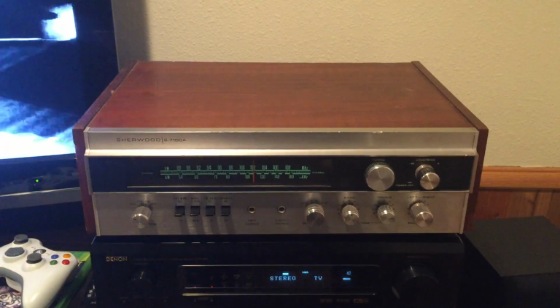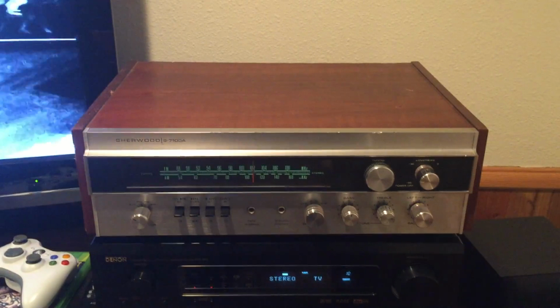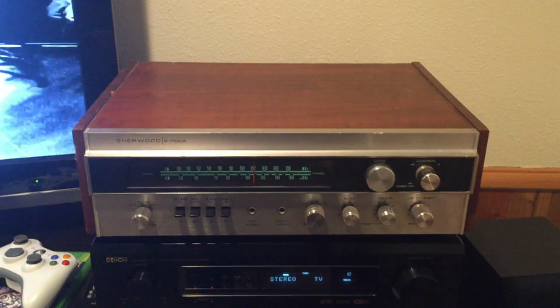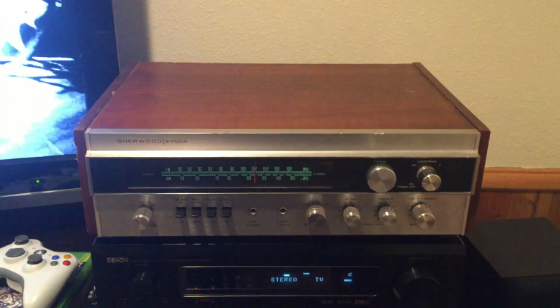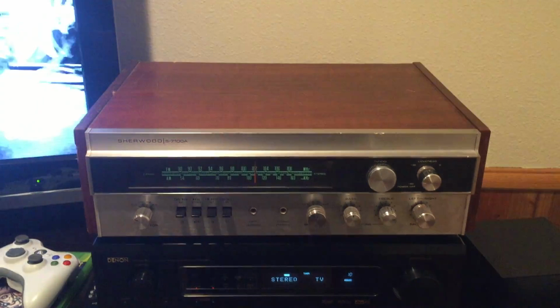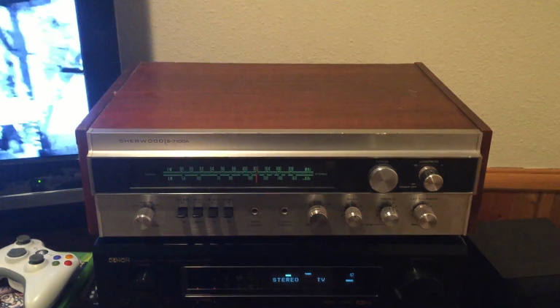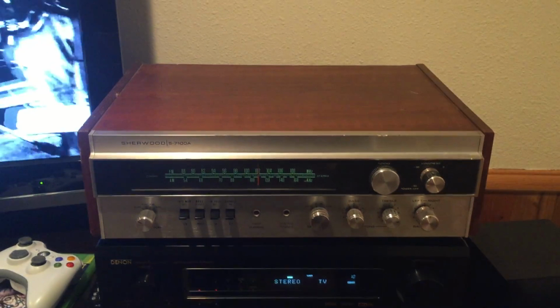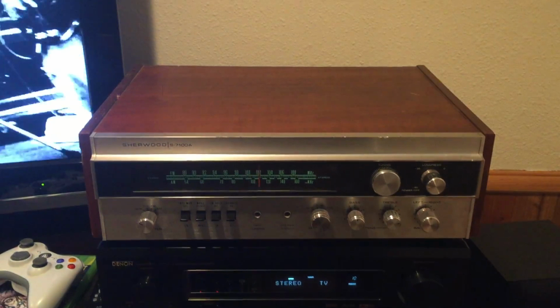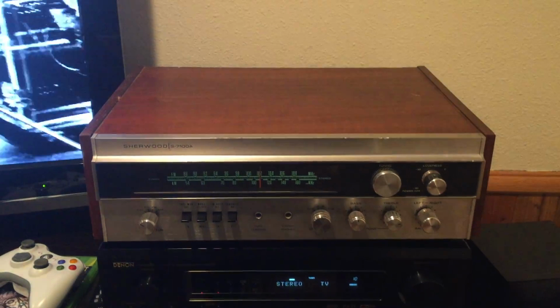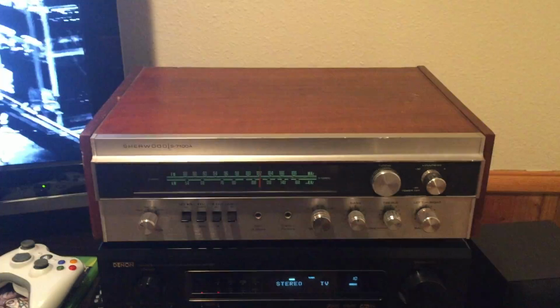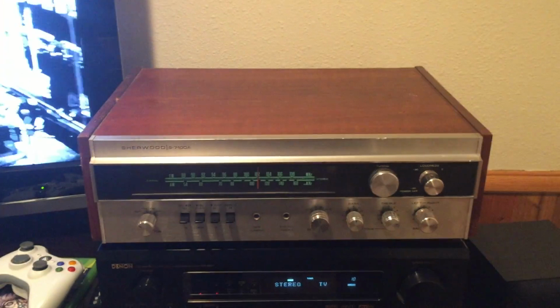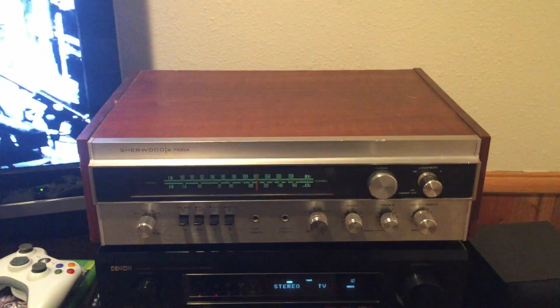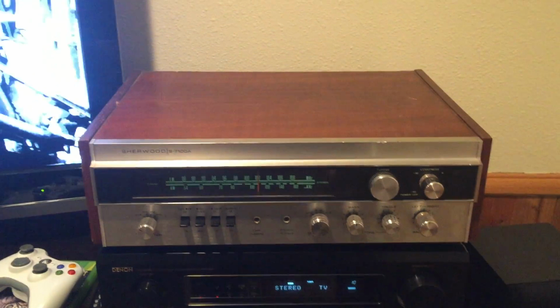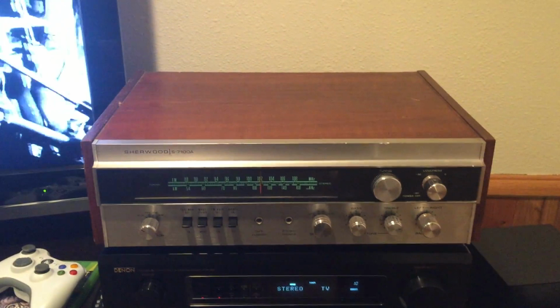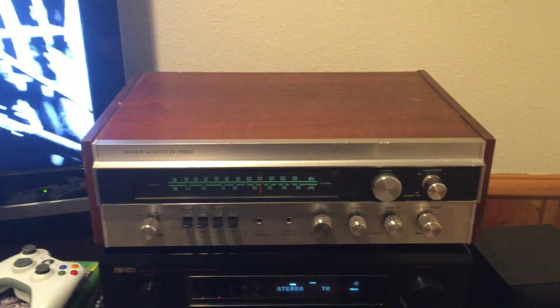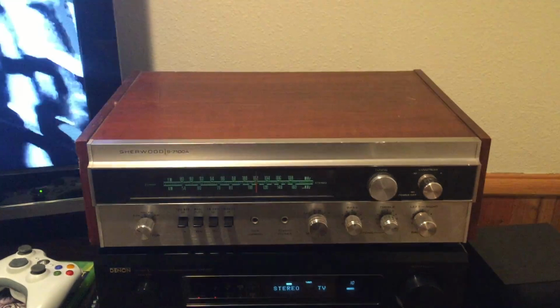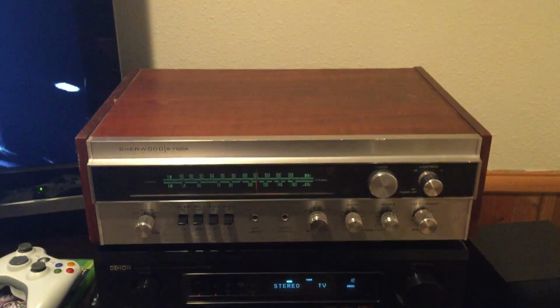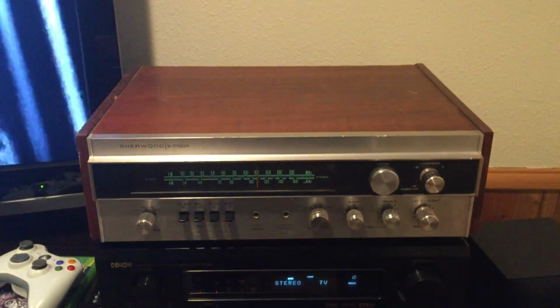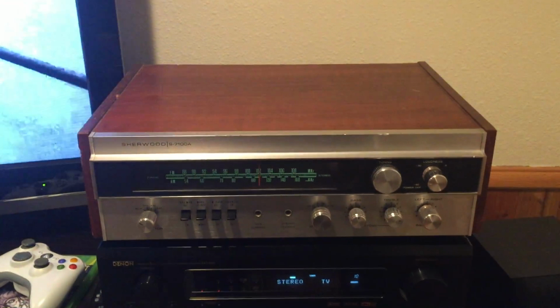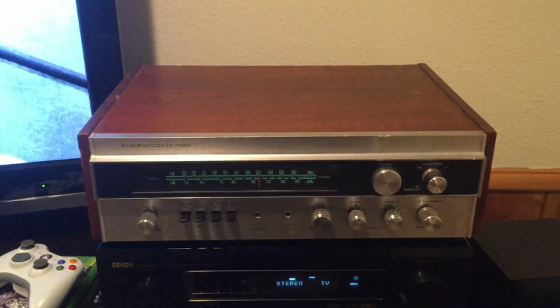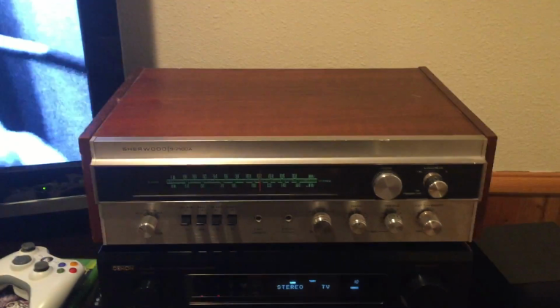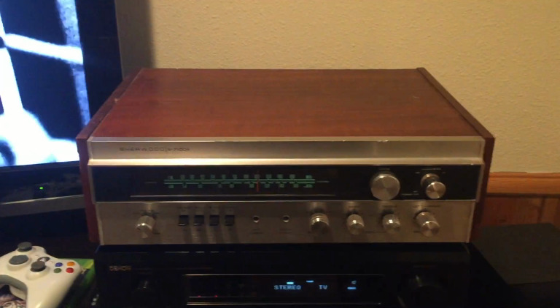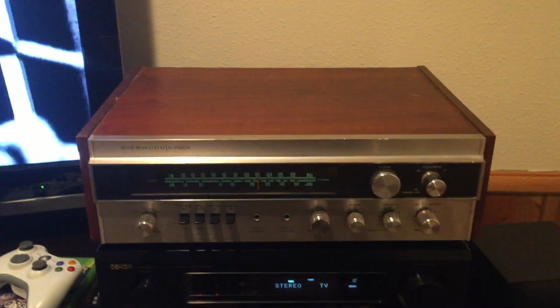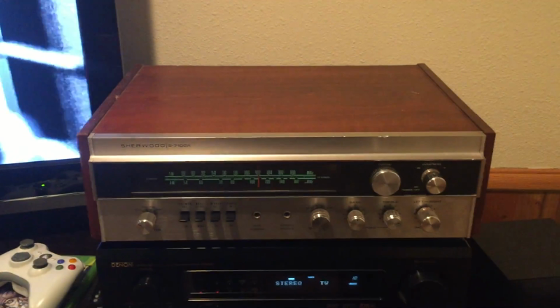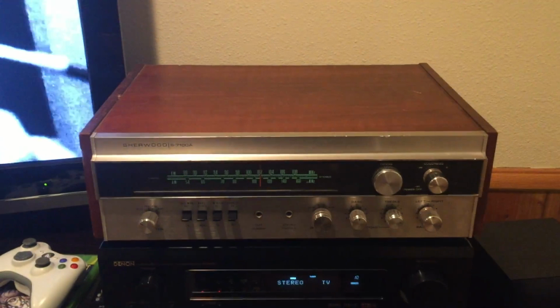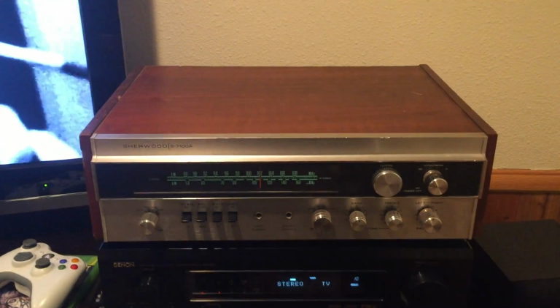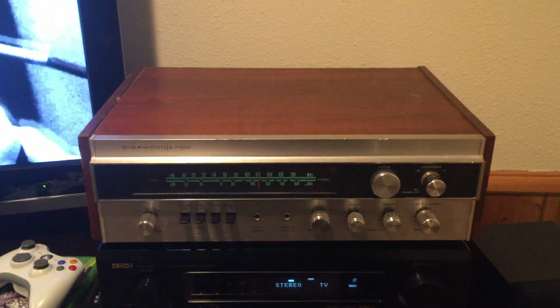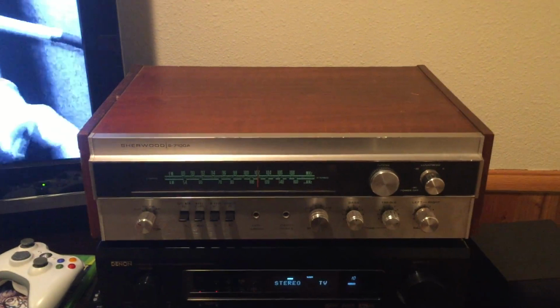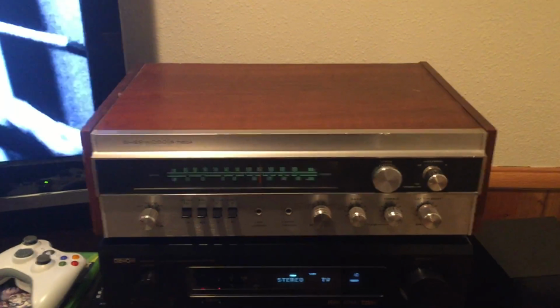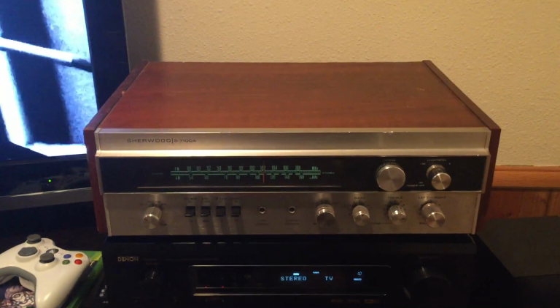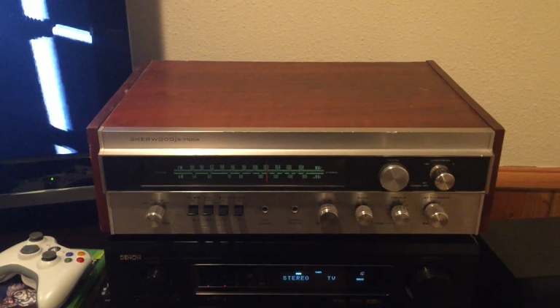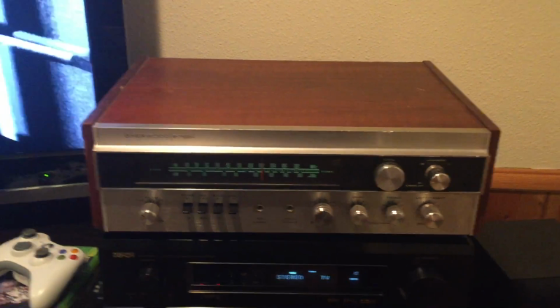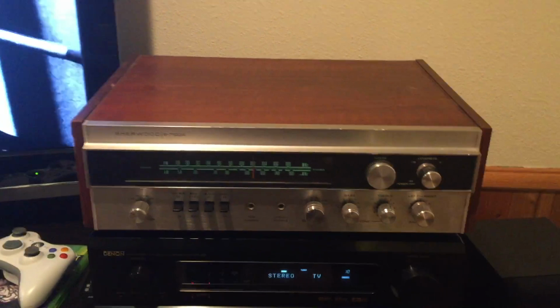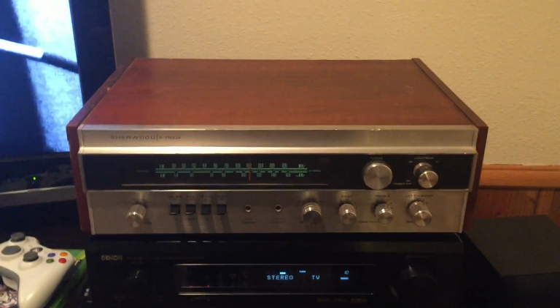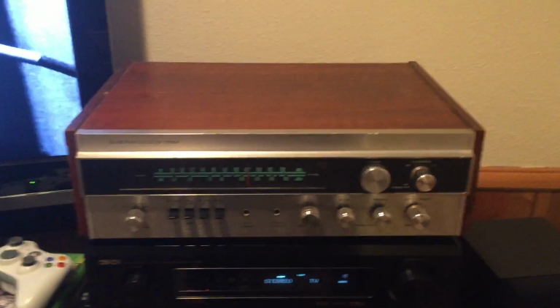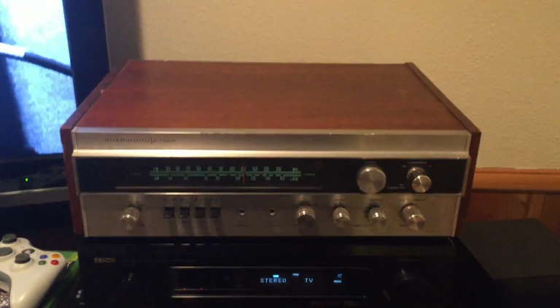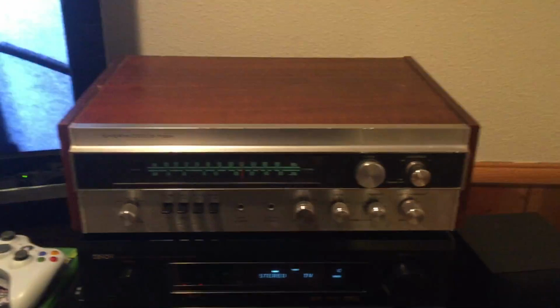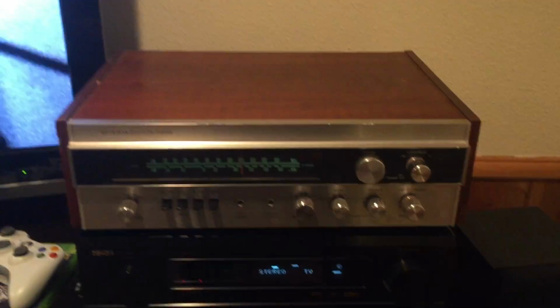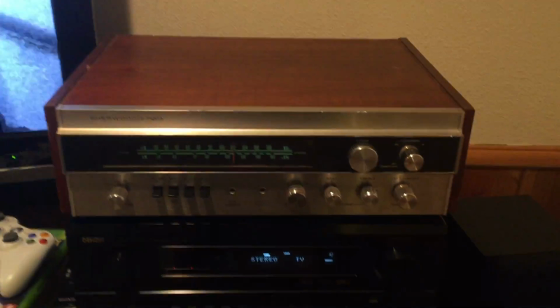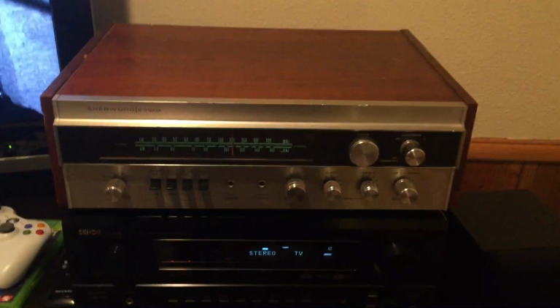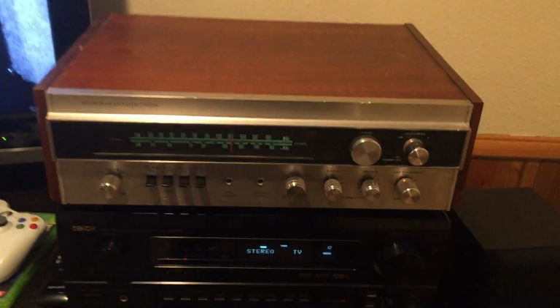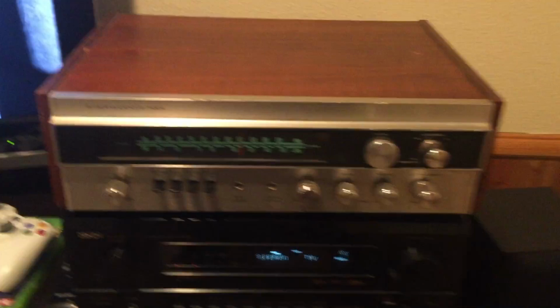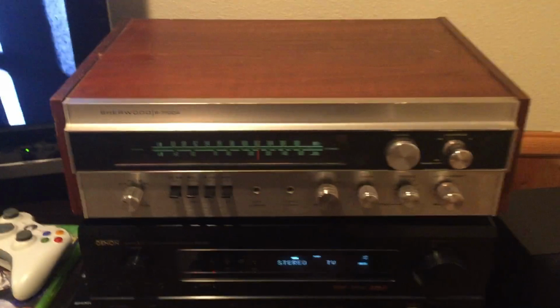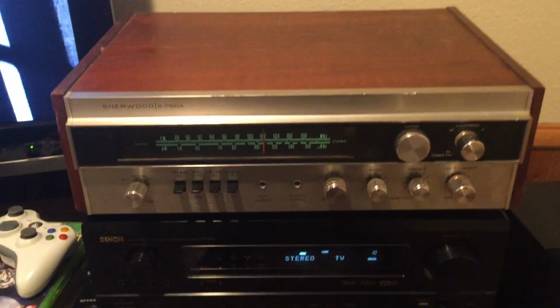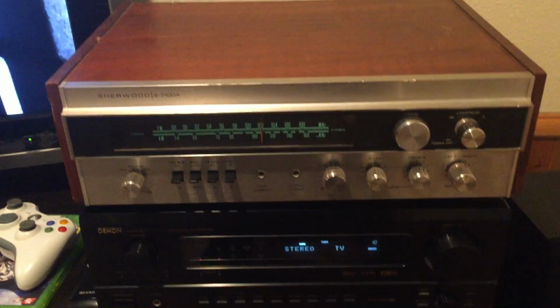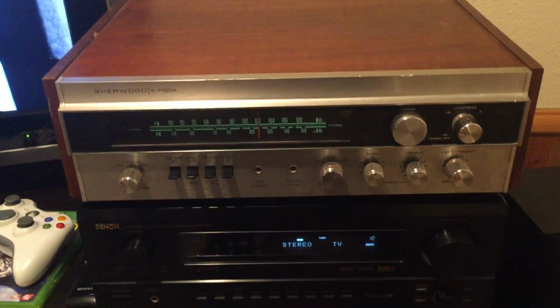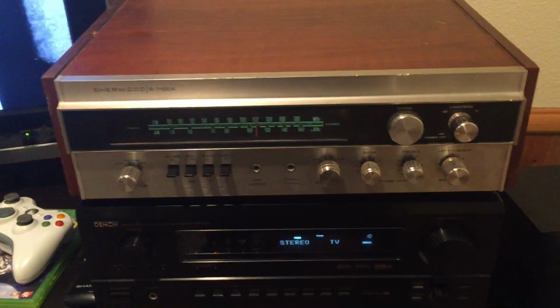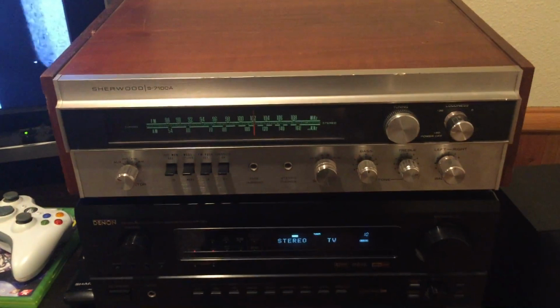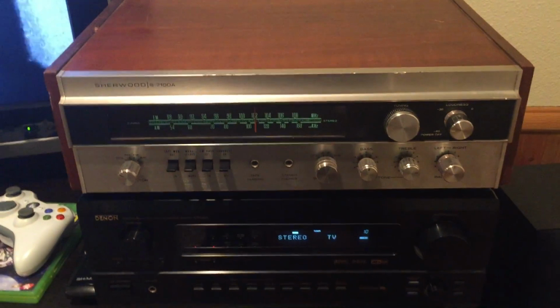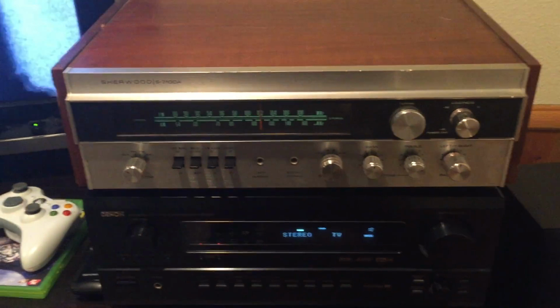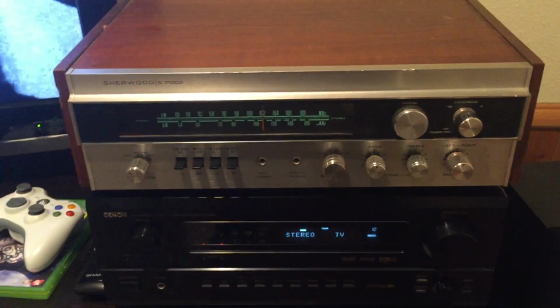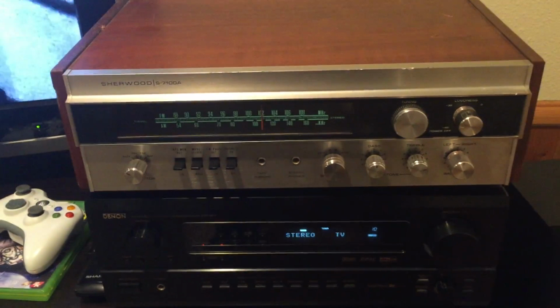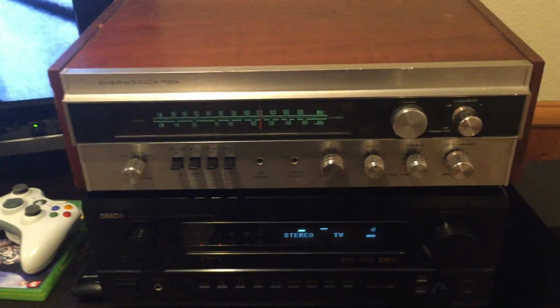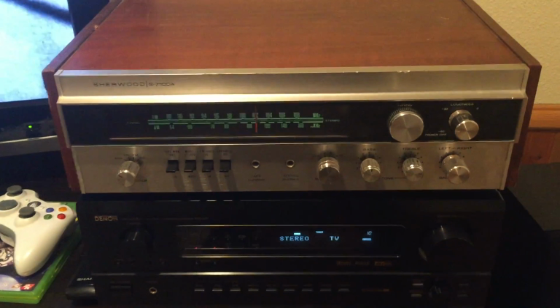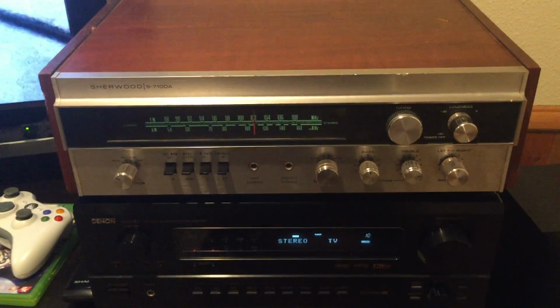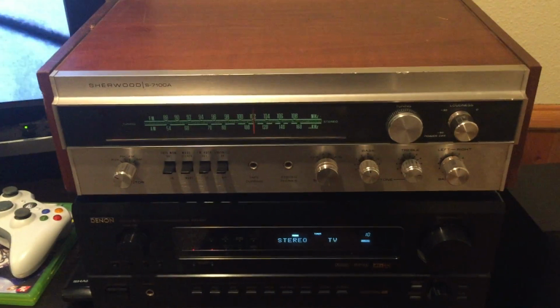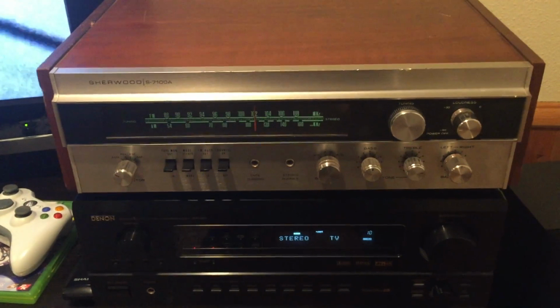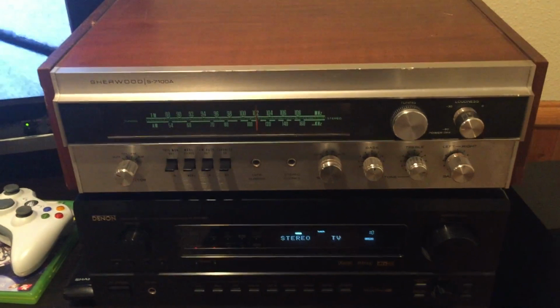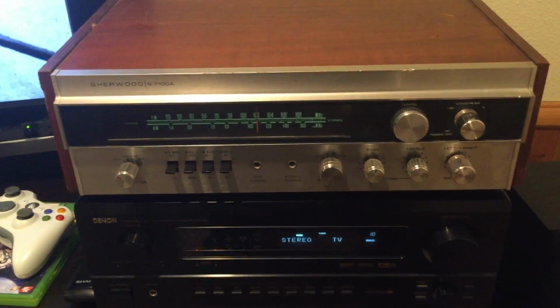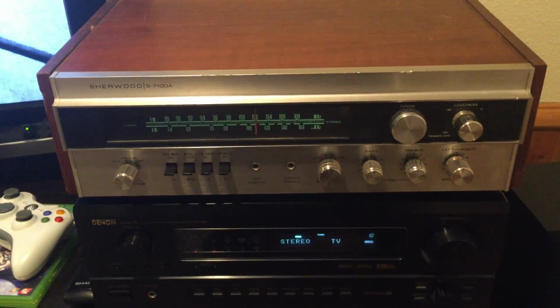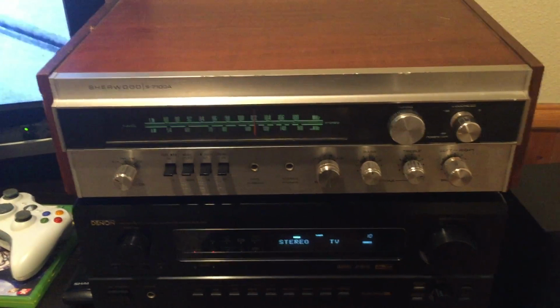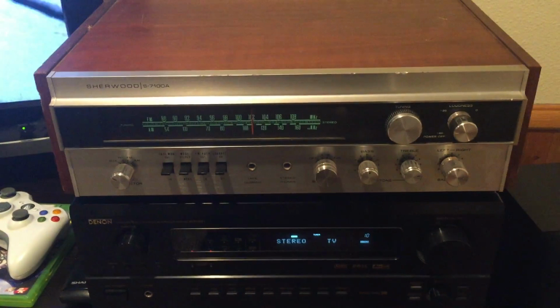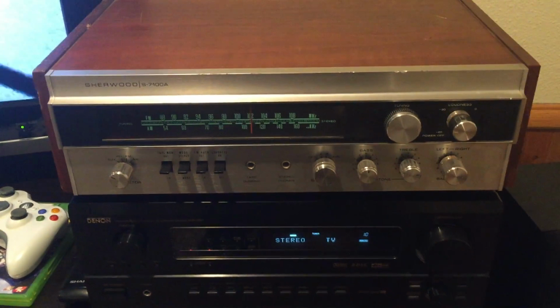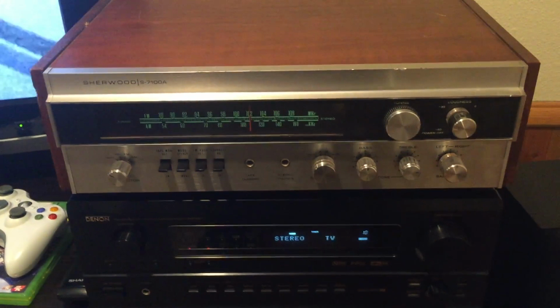We took it in this week and it didn't take much cleanup at all — really just kind of oiled the case, cleaned up the front of it, cleaned the pots, and everything is working good.